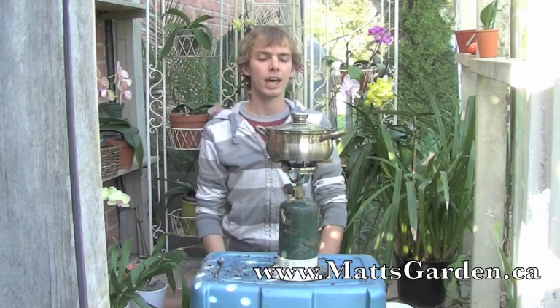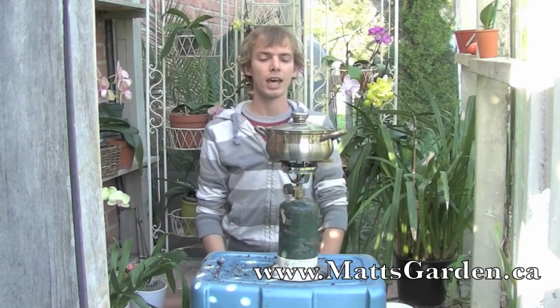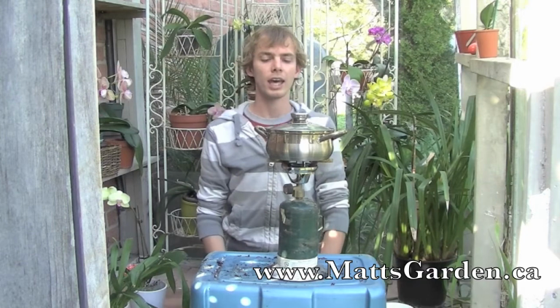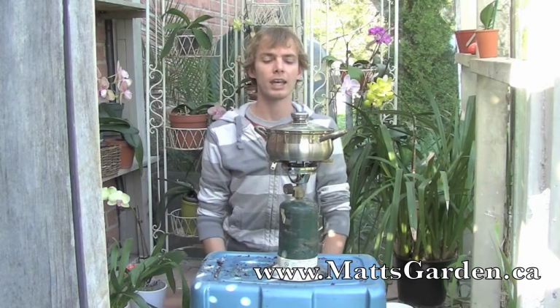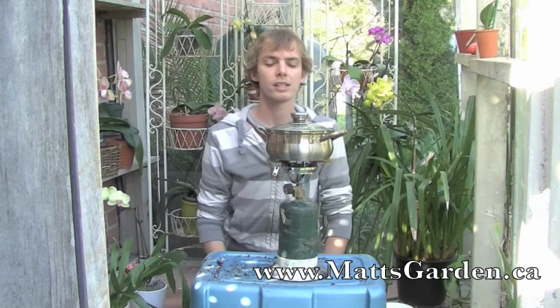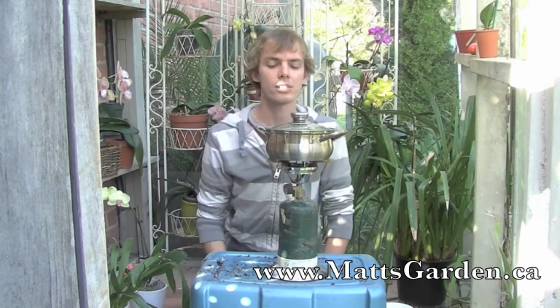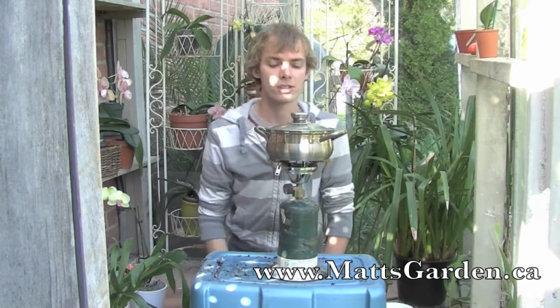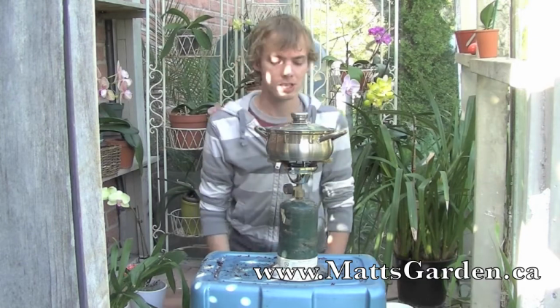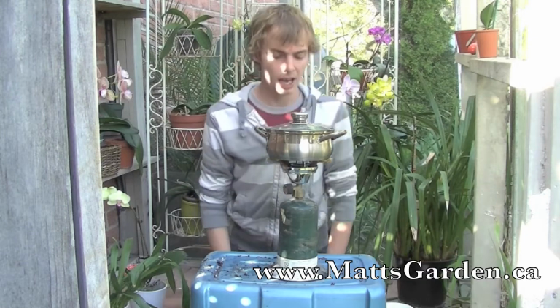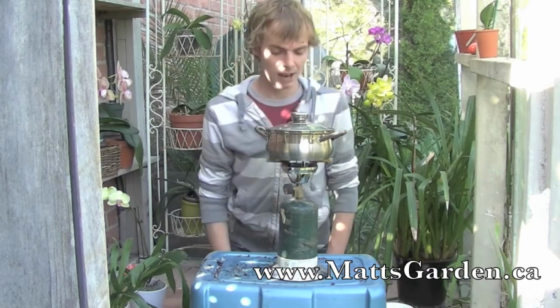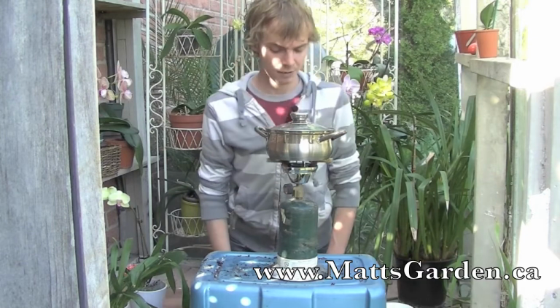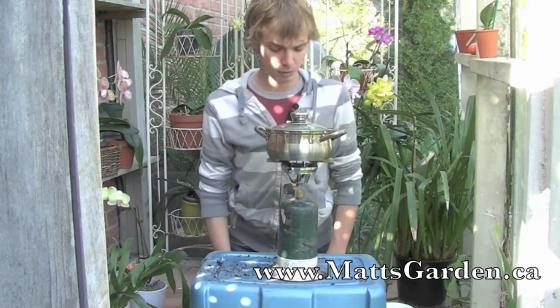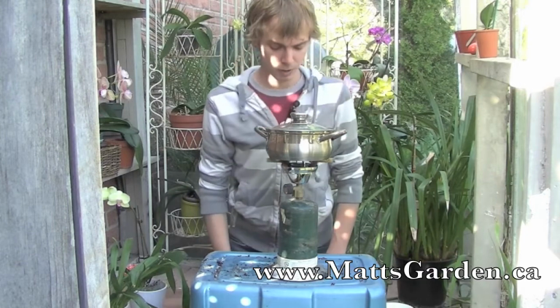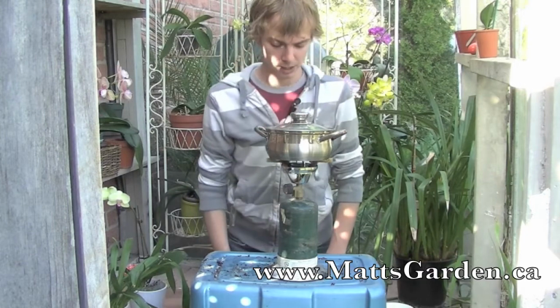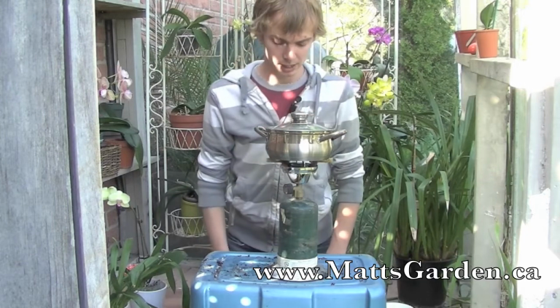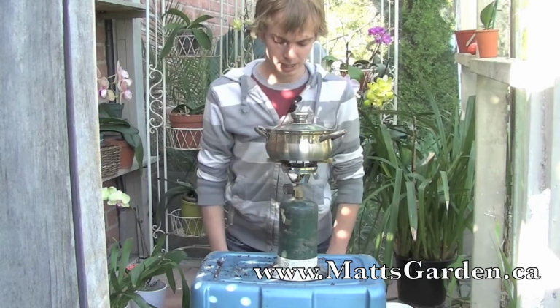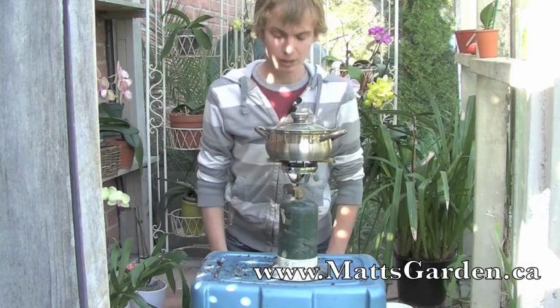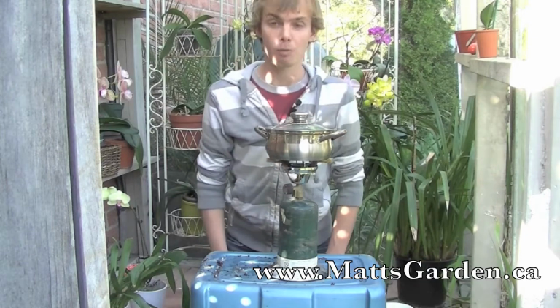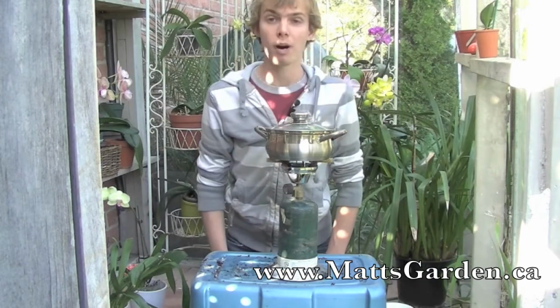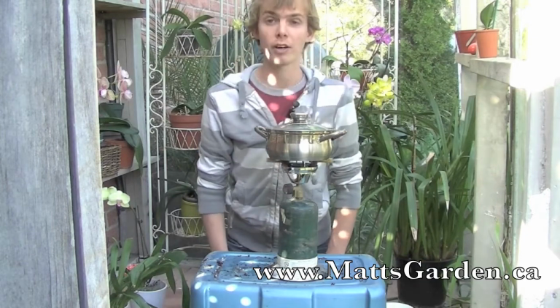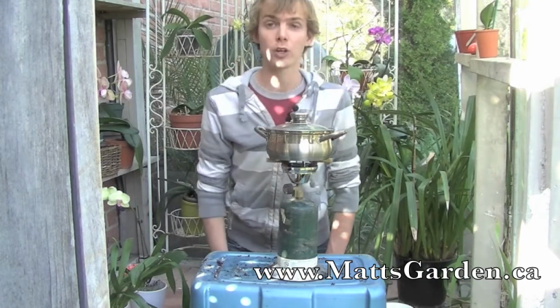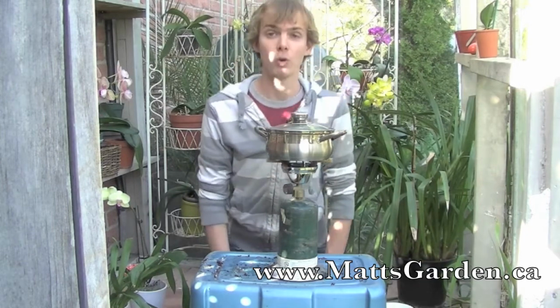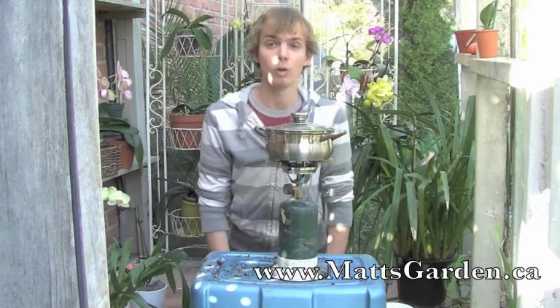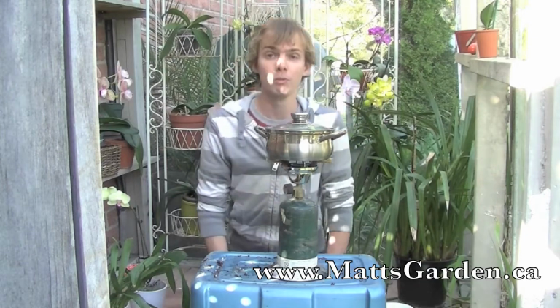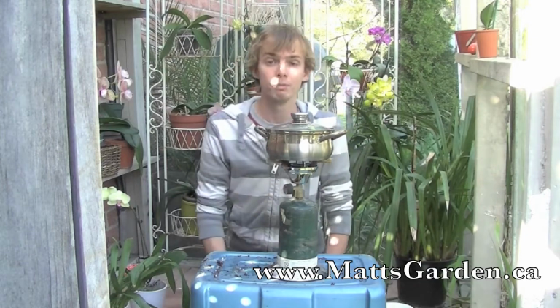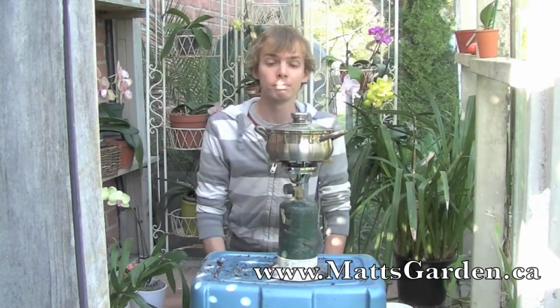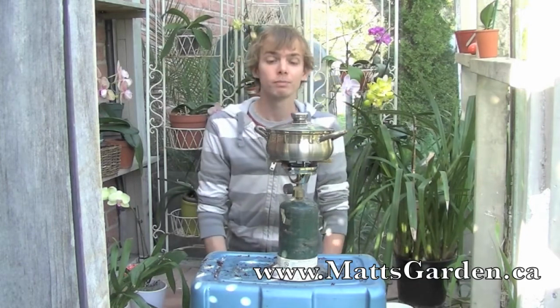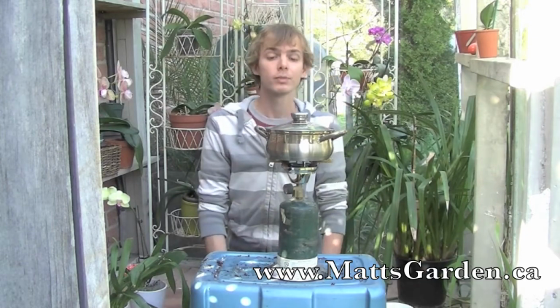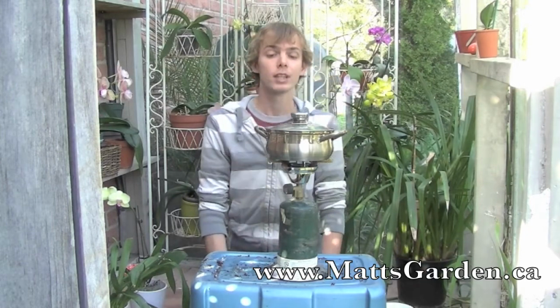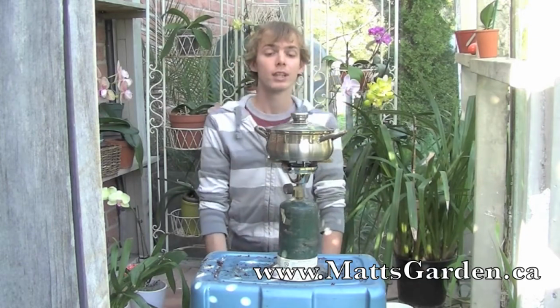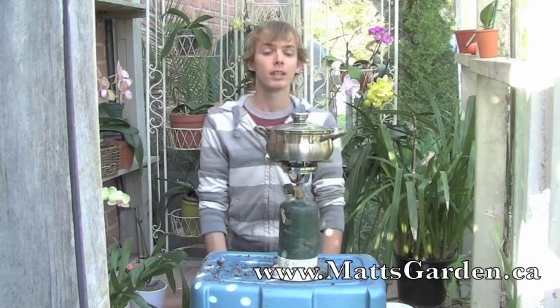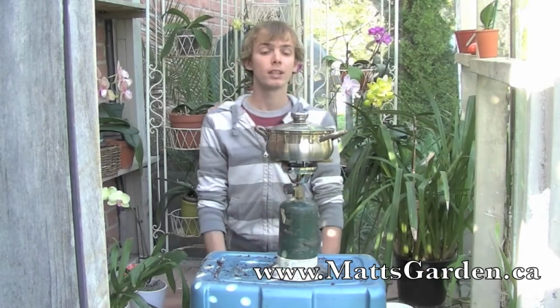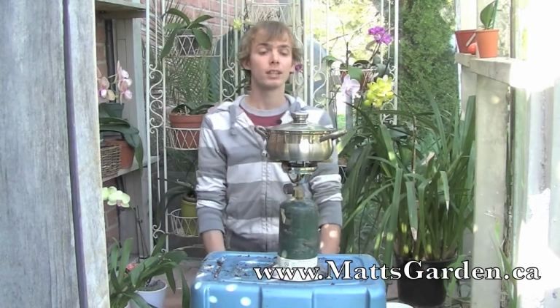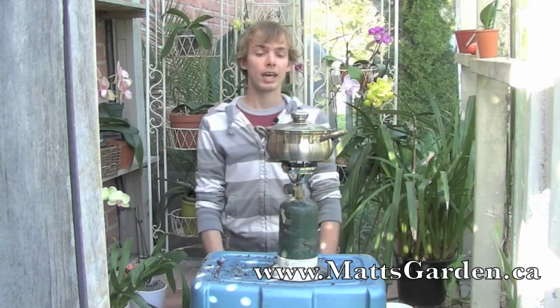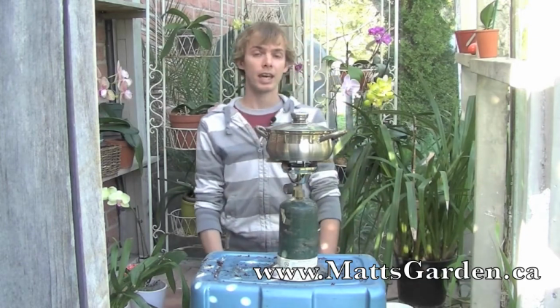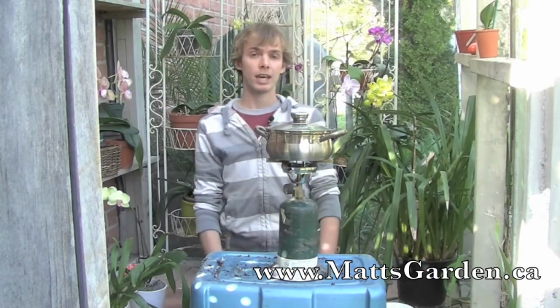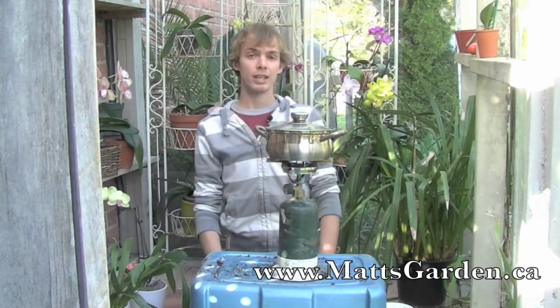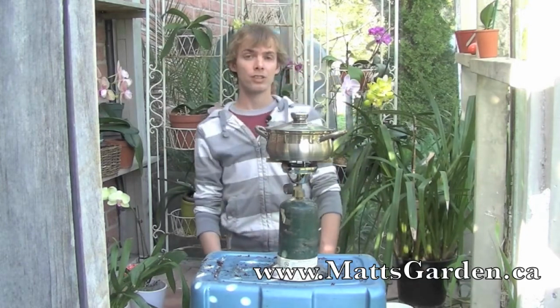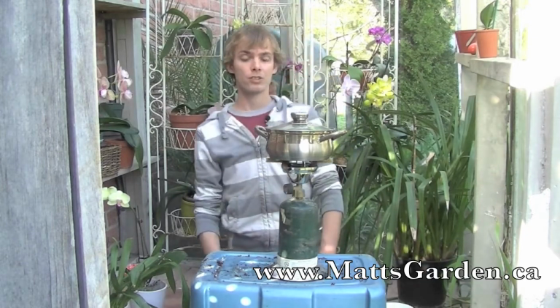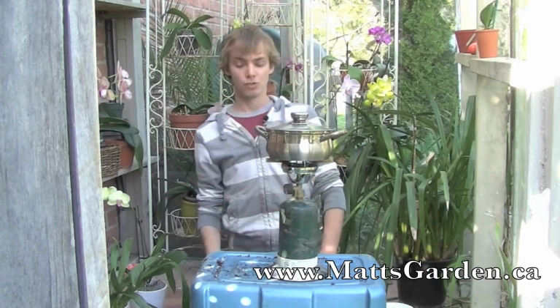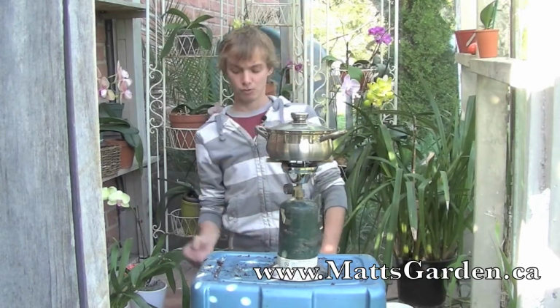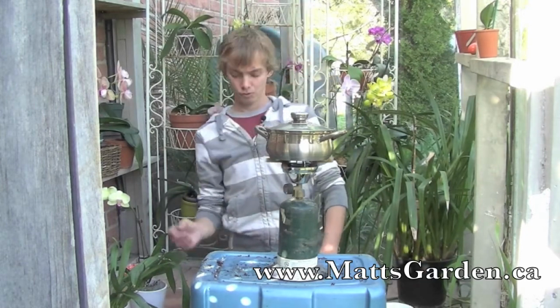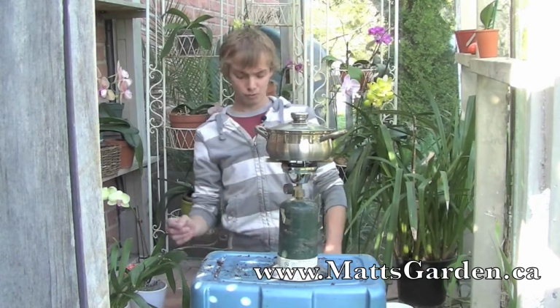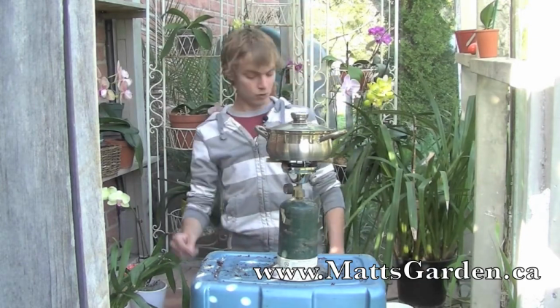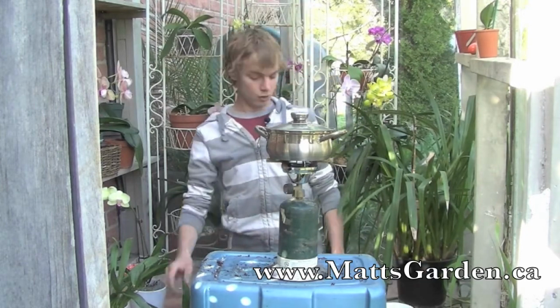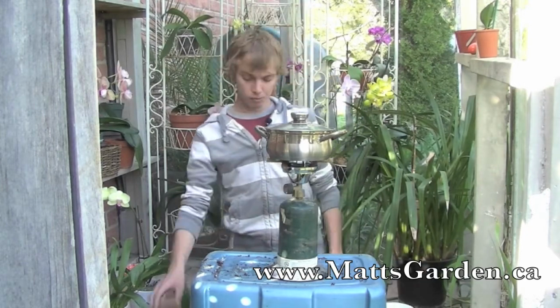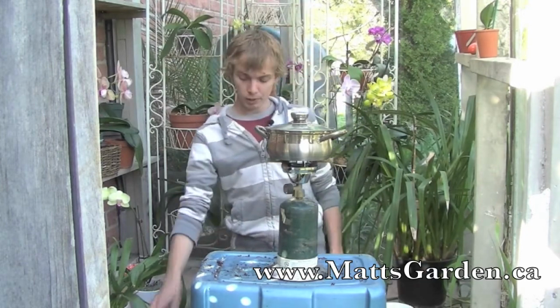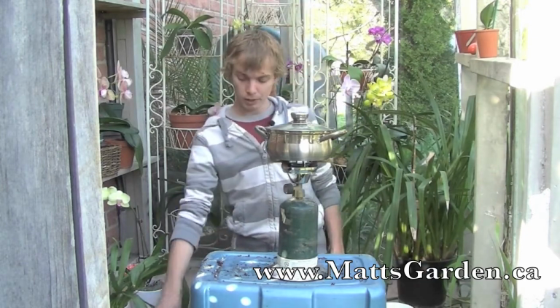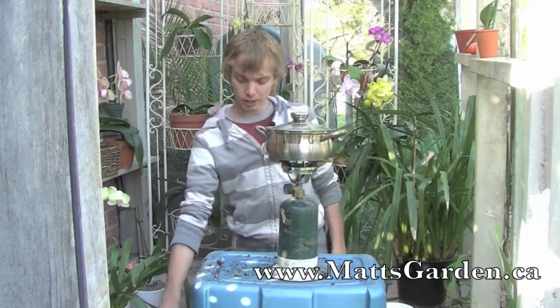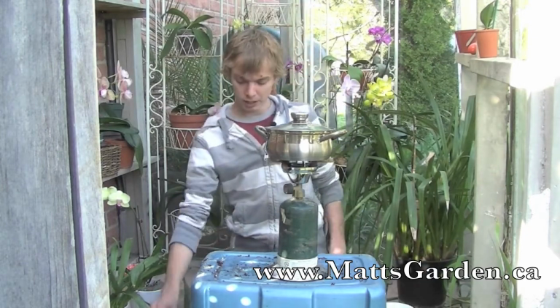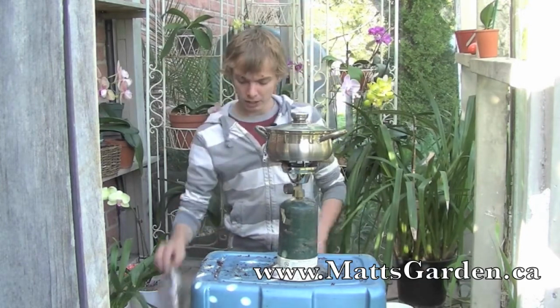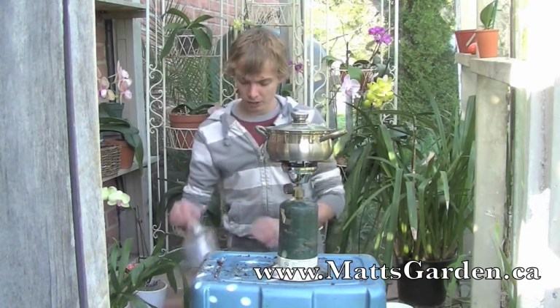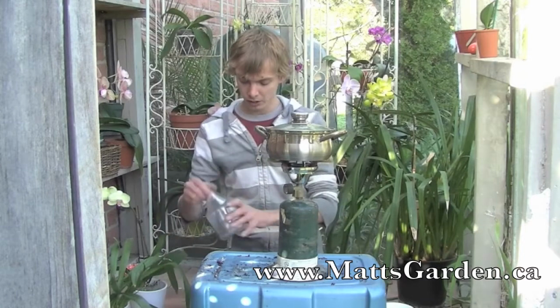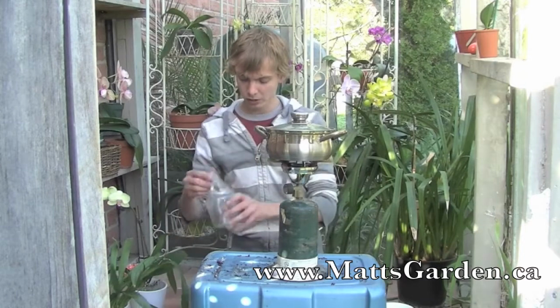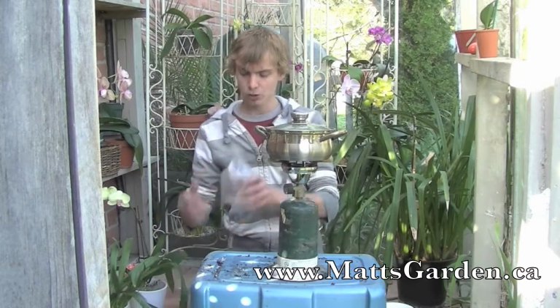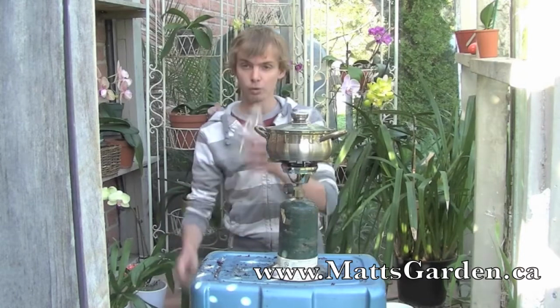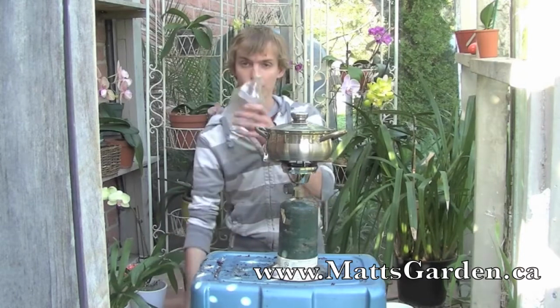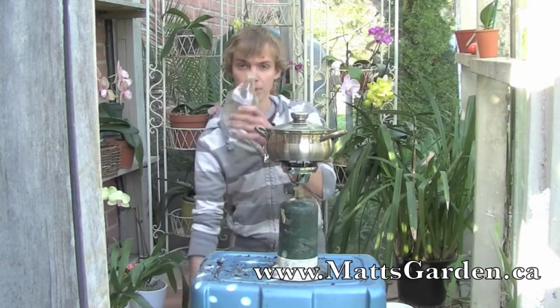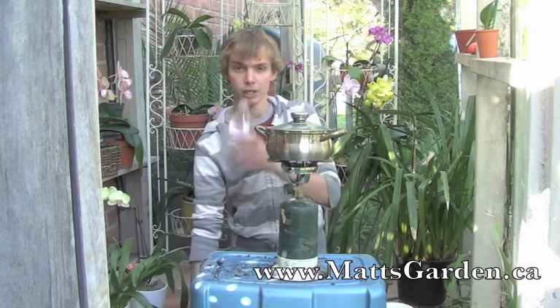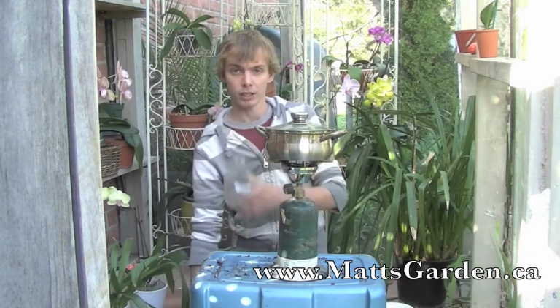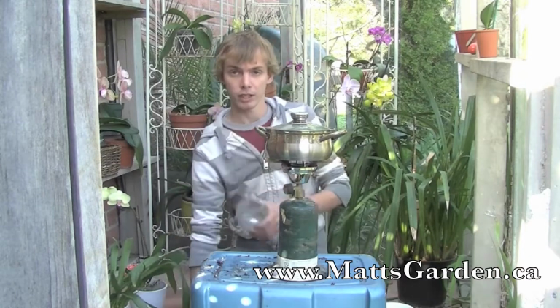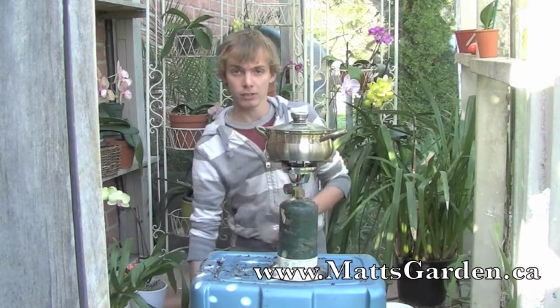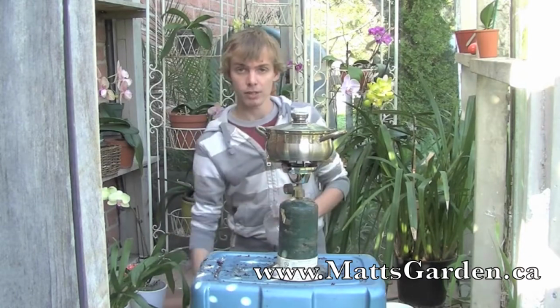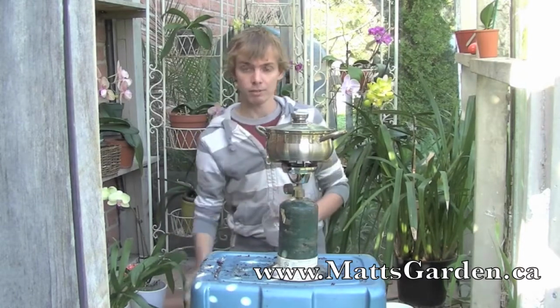And afterwards, let the water cool. Then you can put it in your squirt bottle and use it.